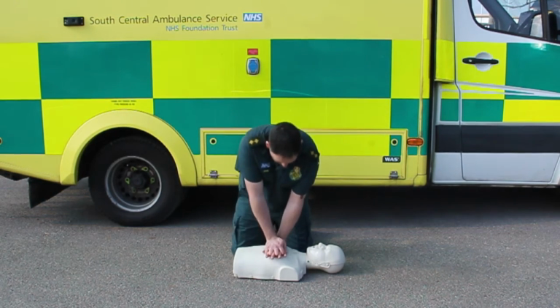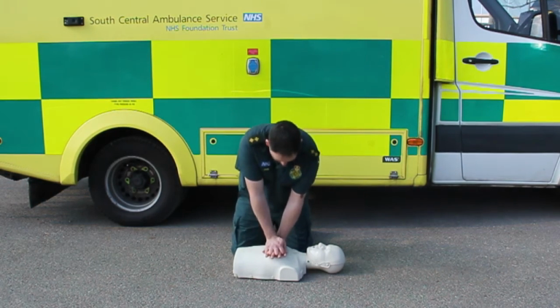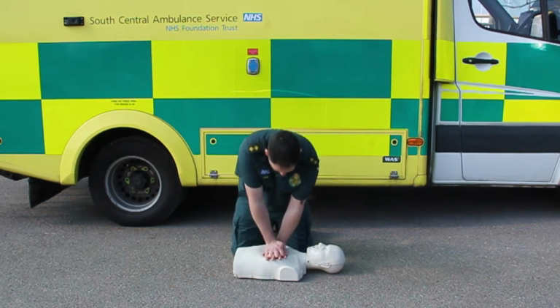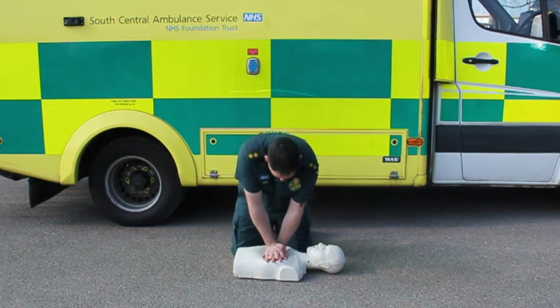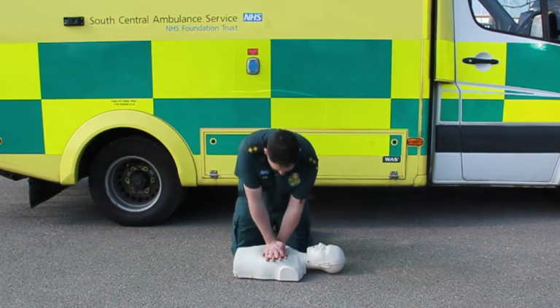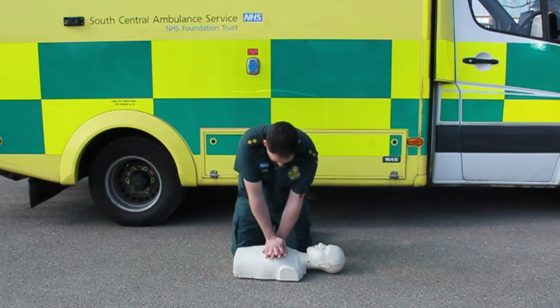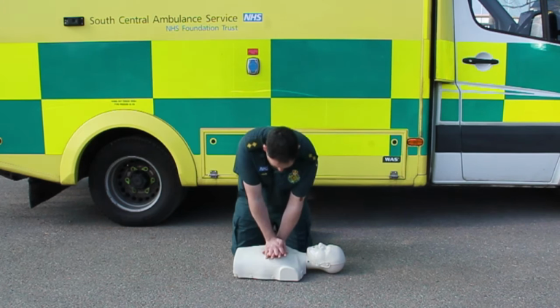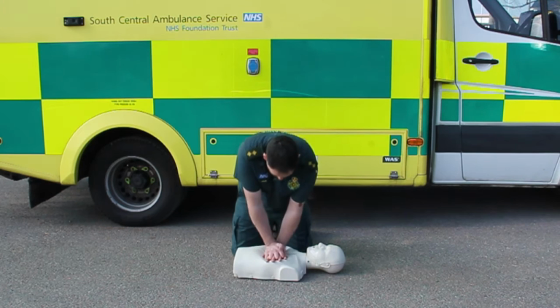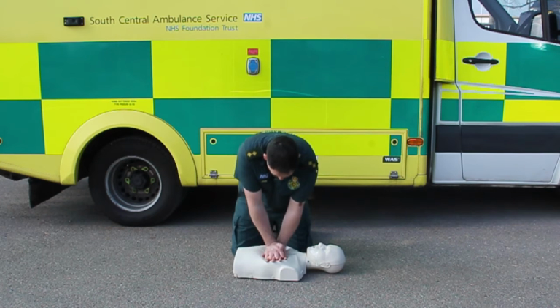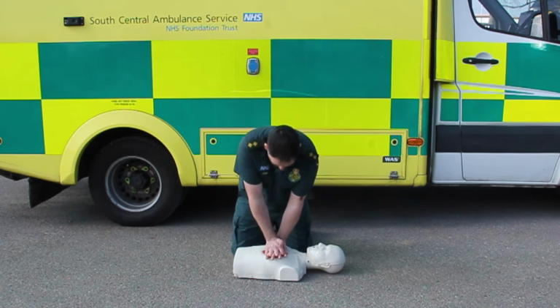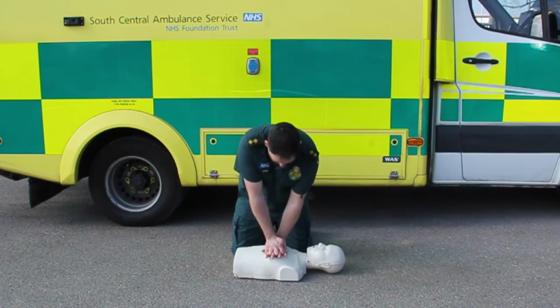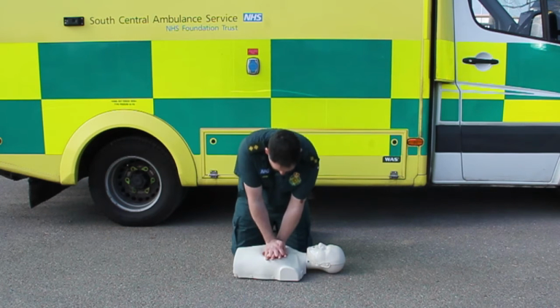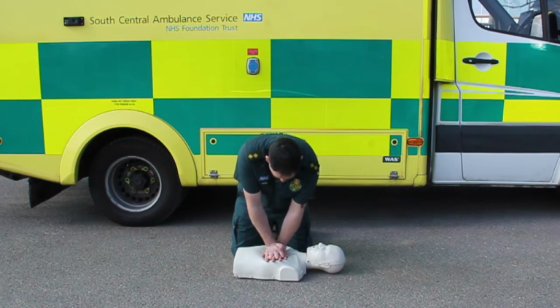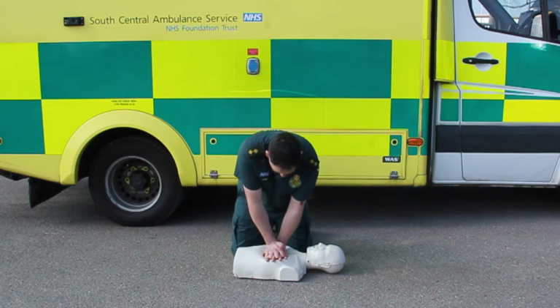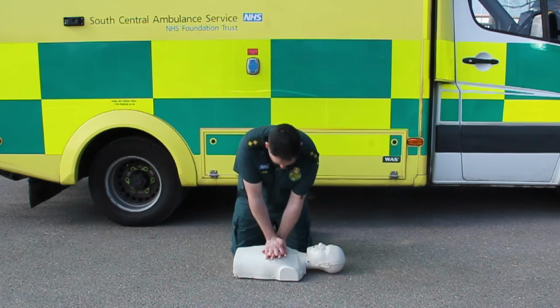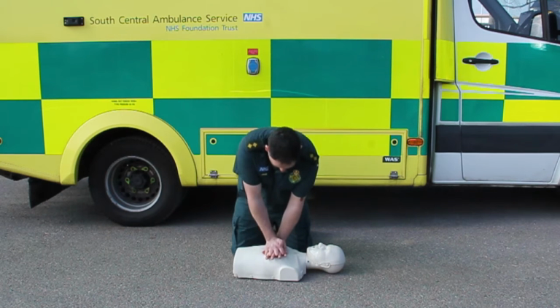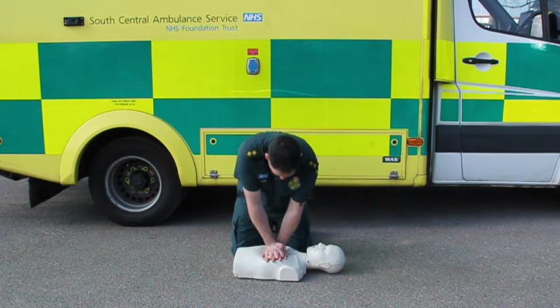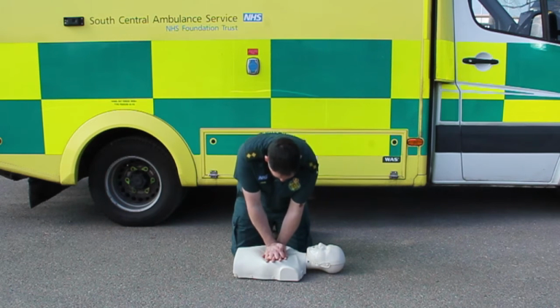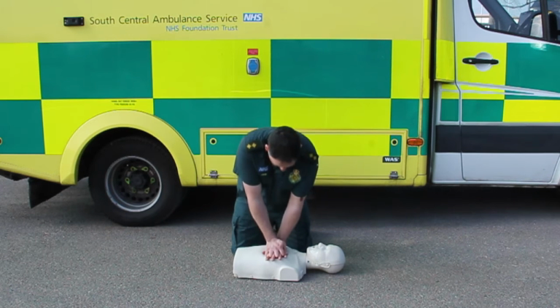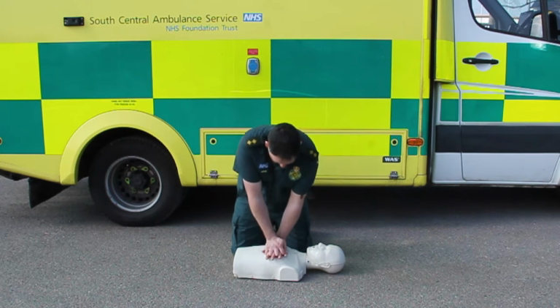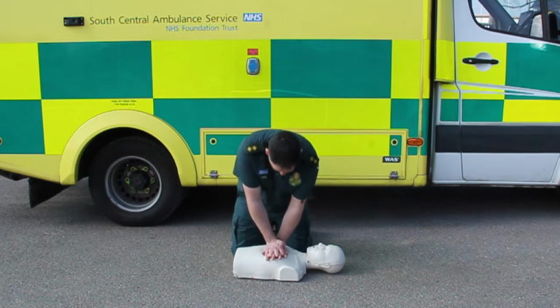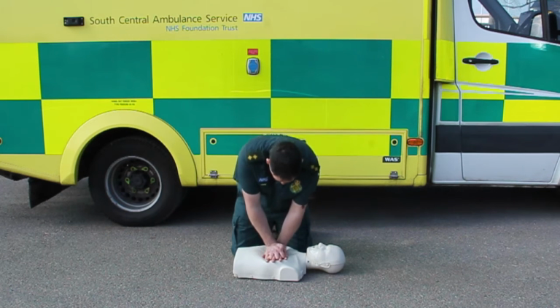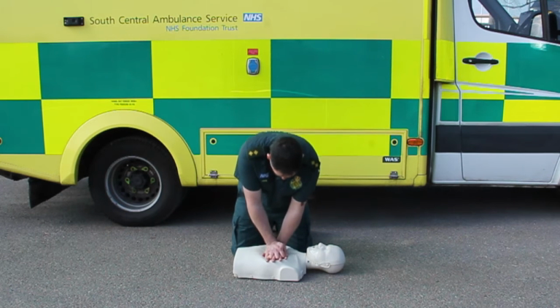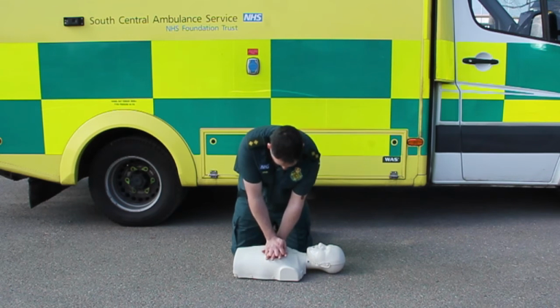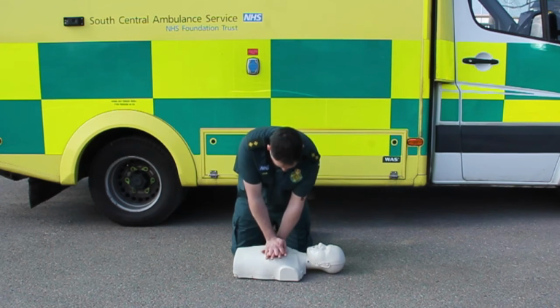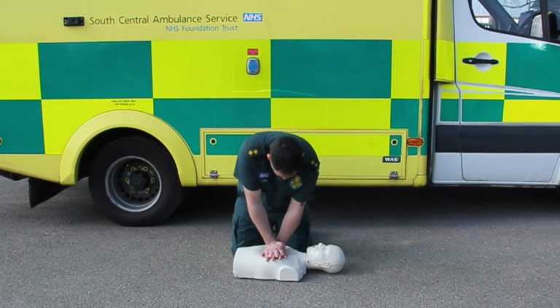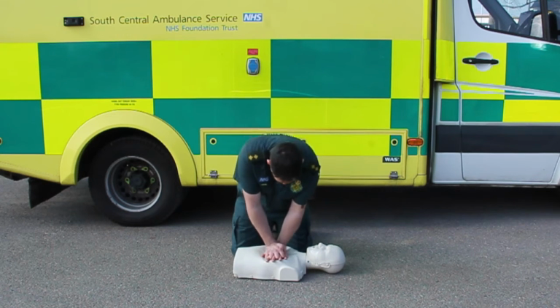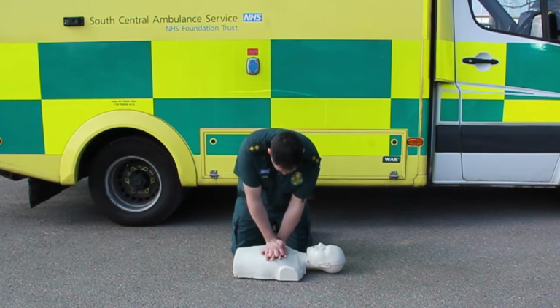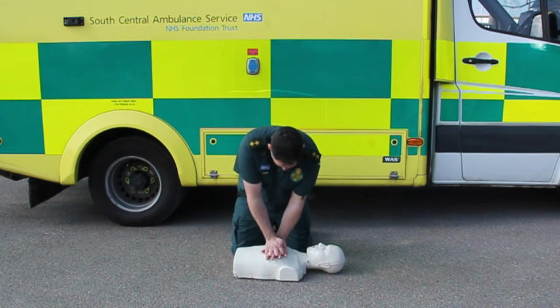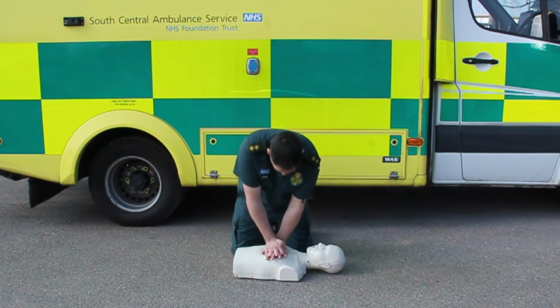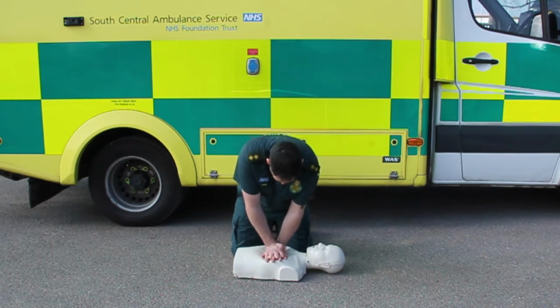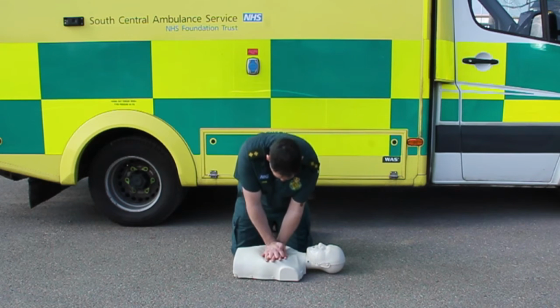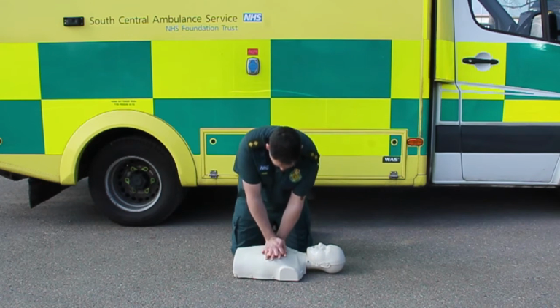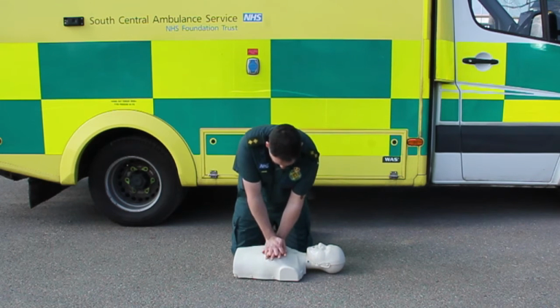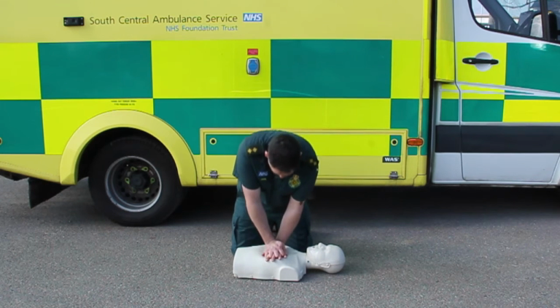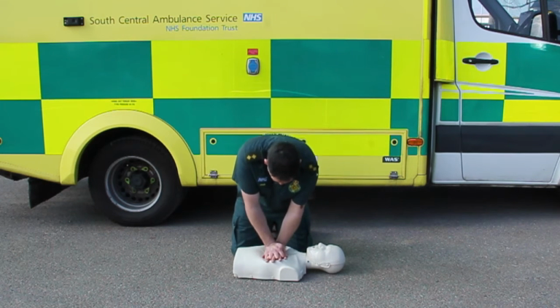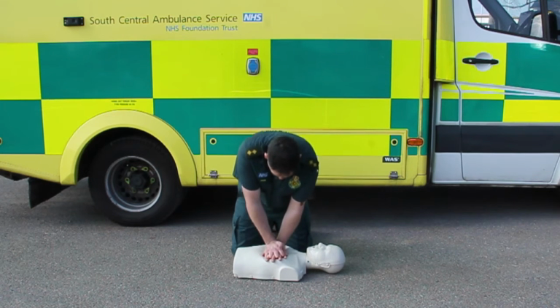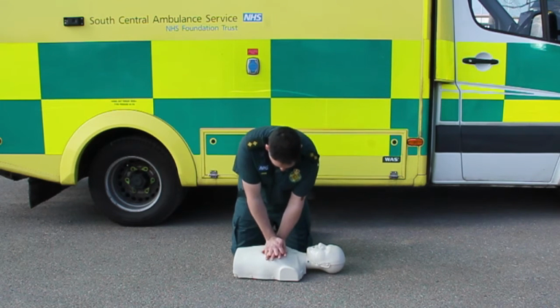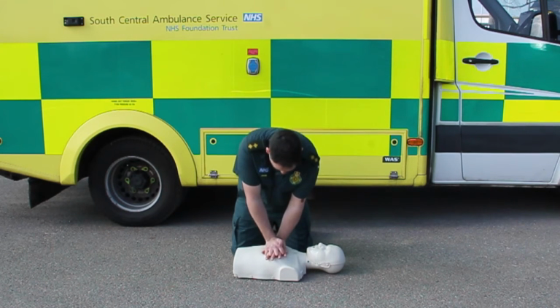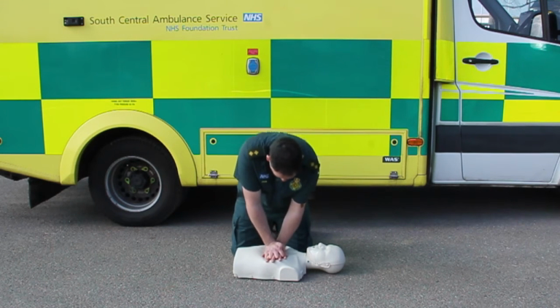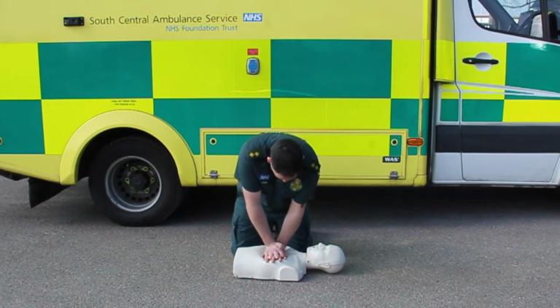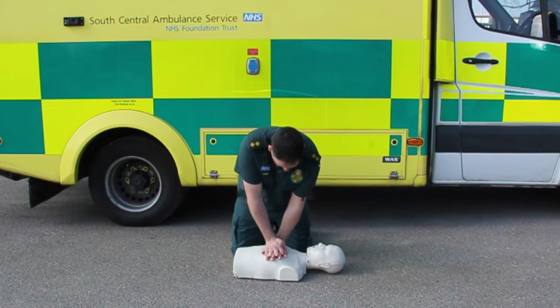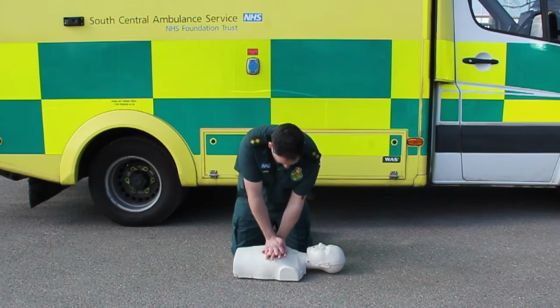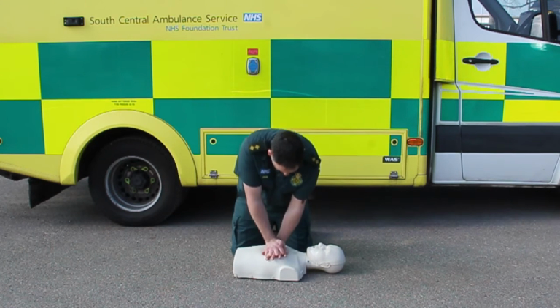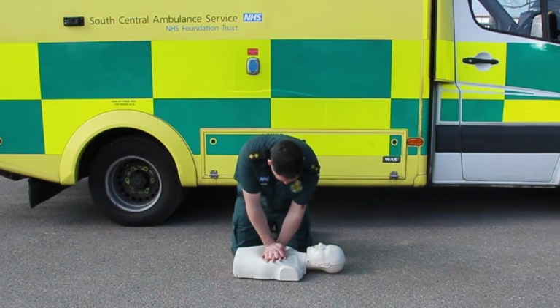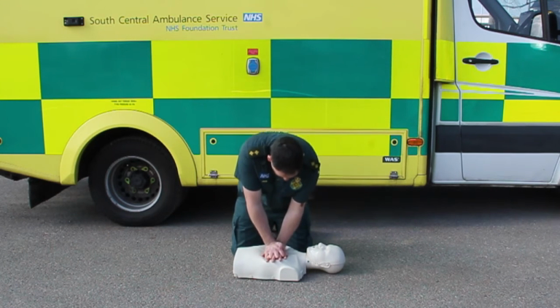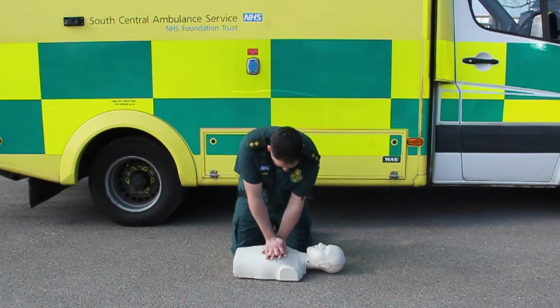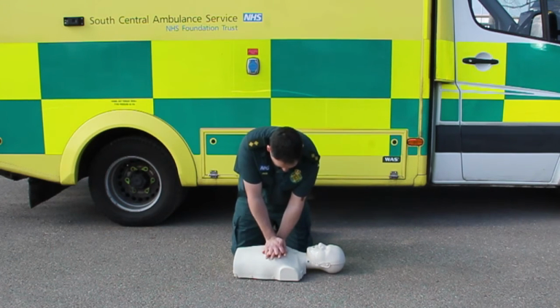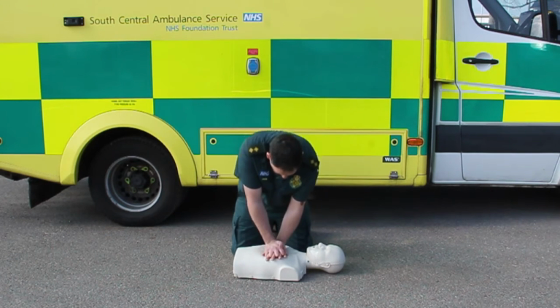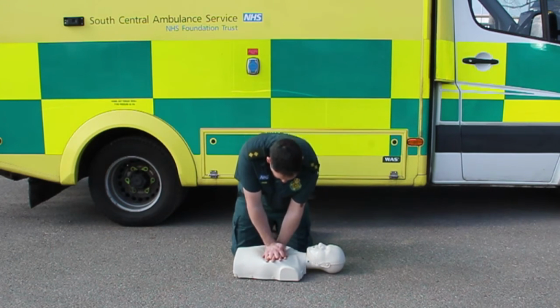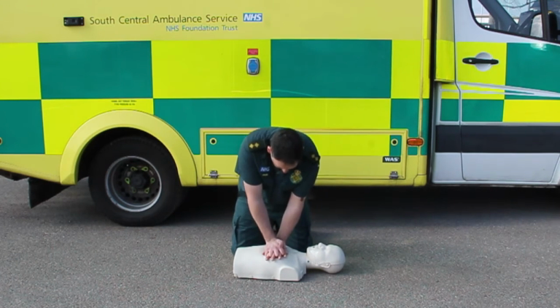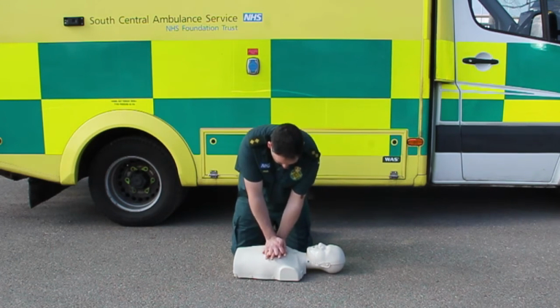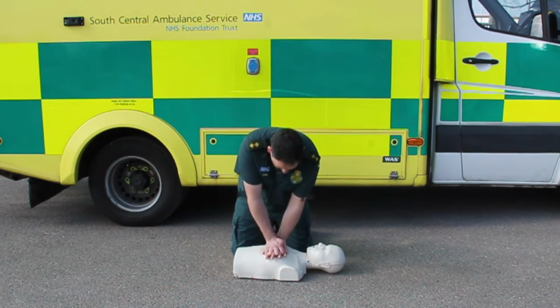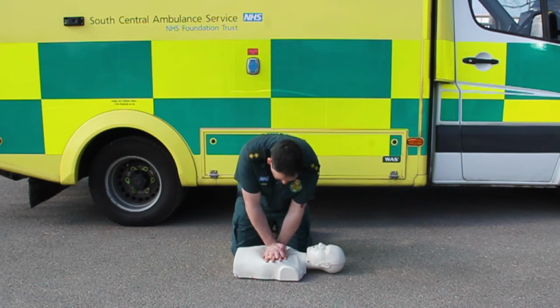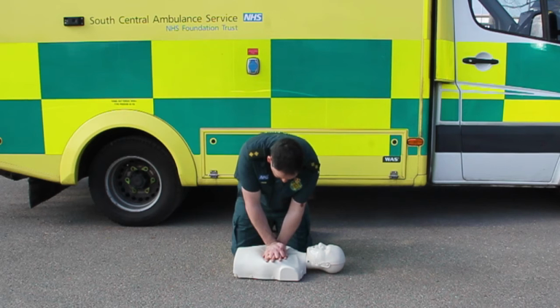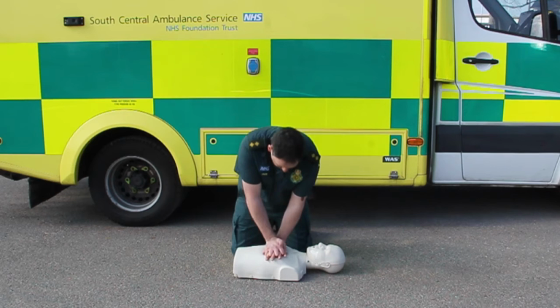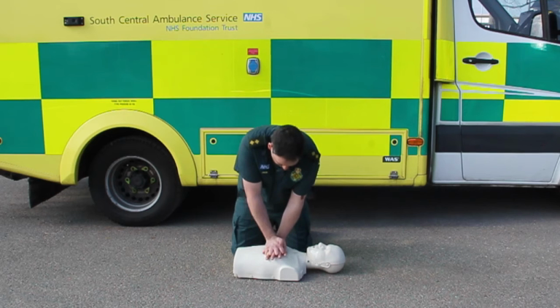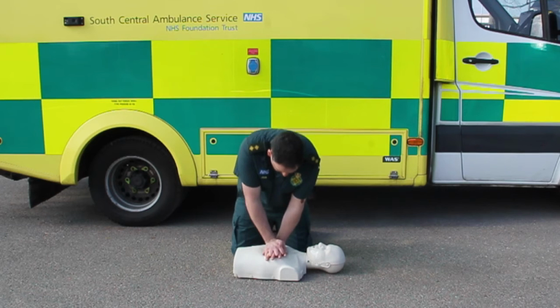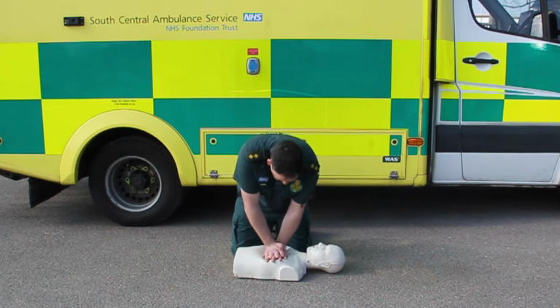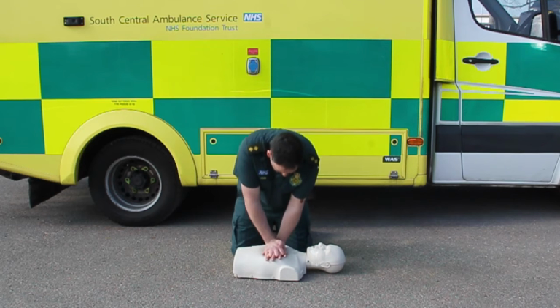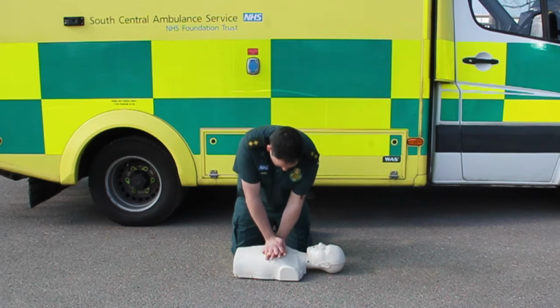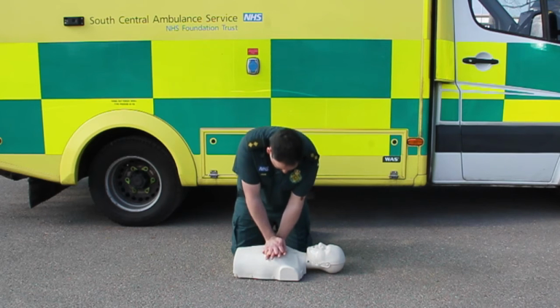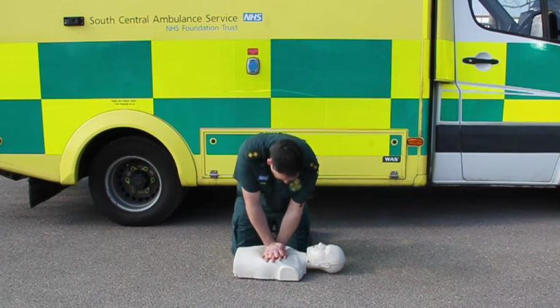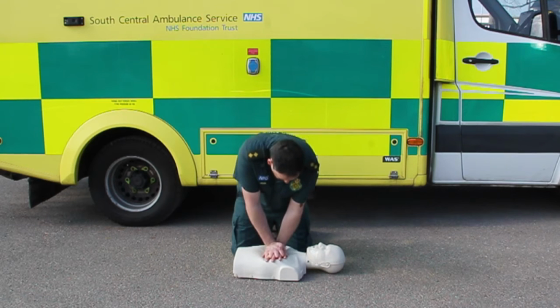You need to do 100 to 120 presses a minute. Keep this going until the emergency services arrive.